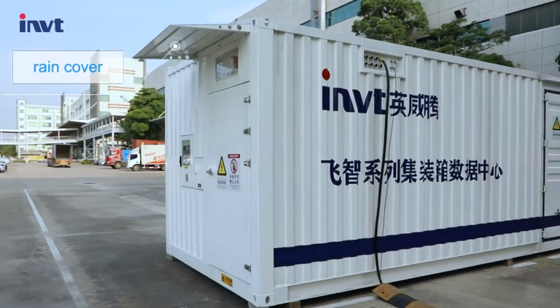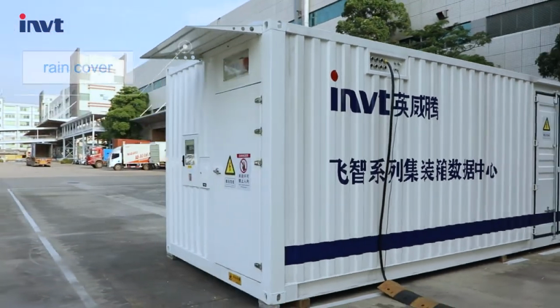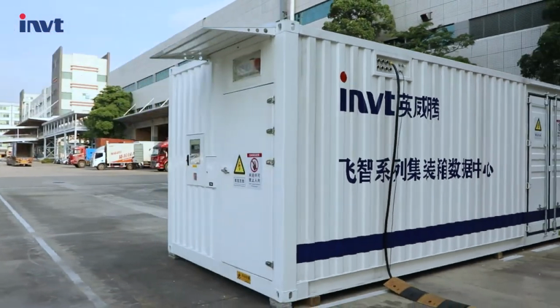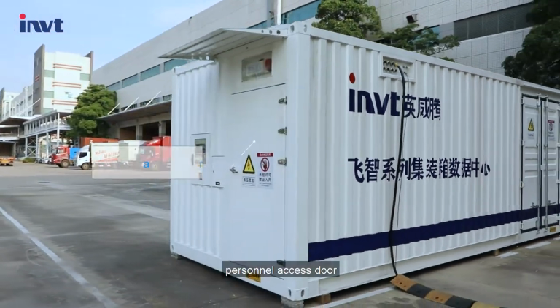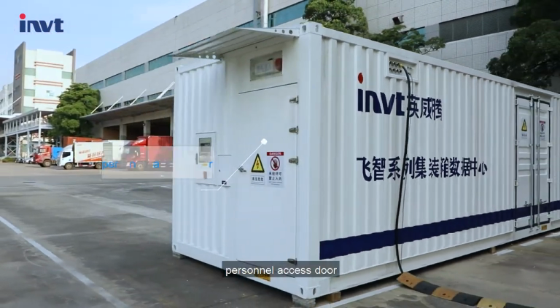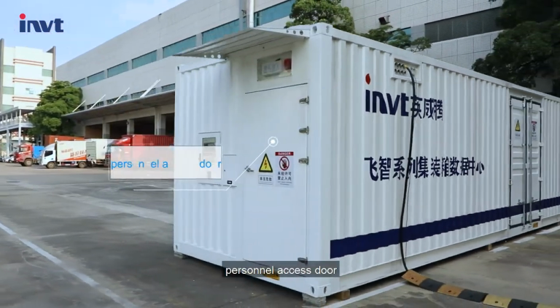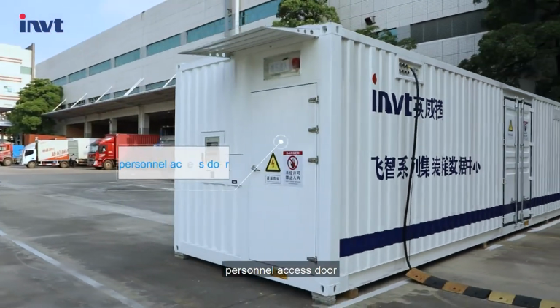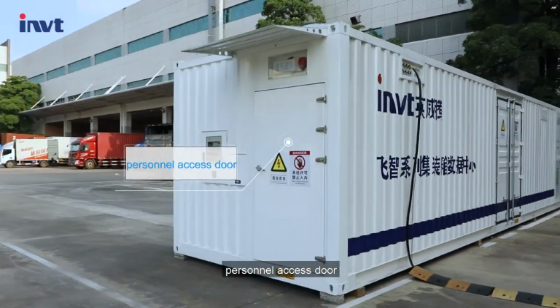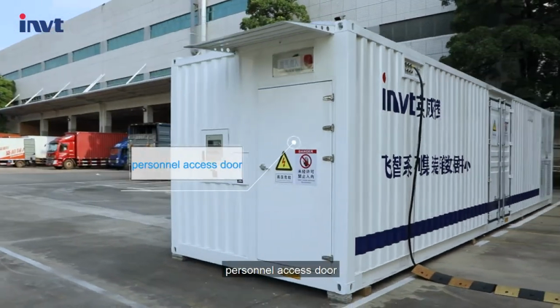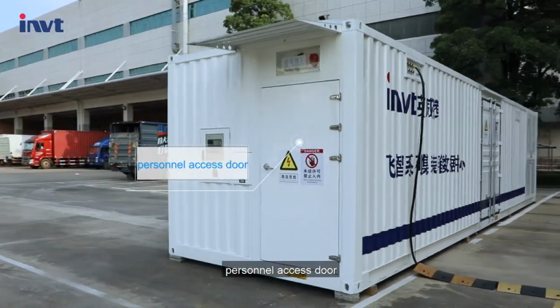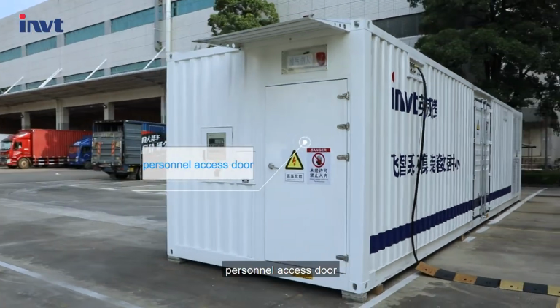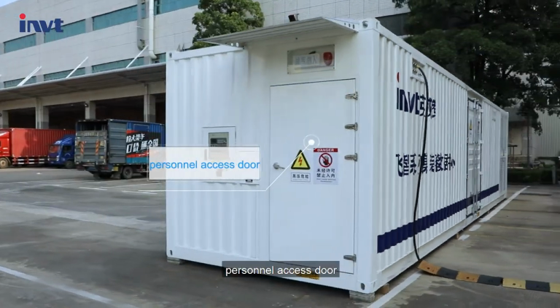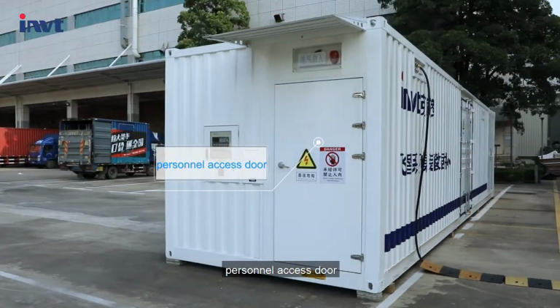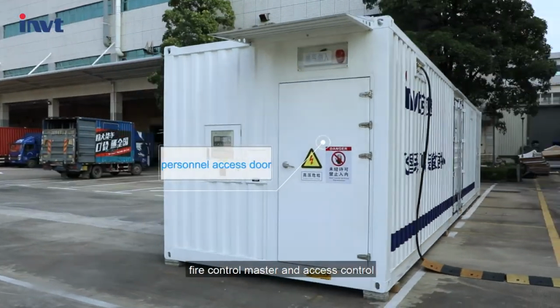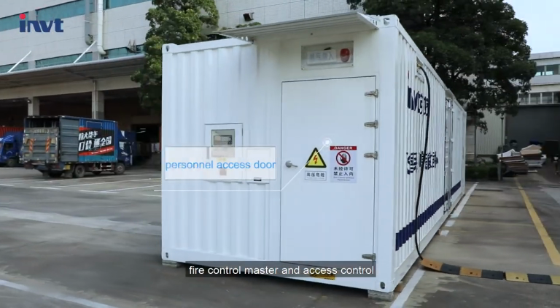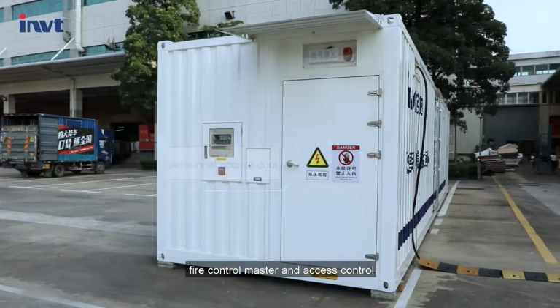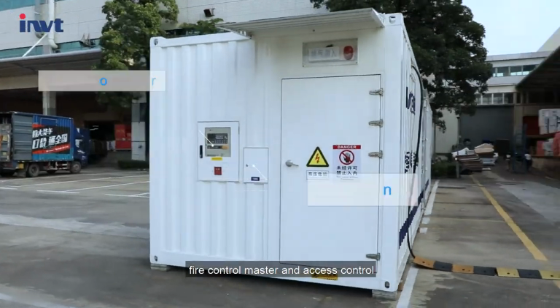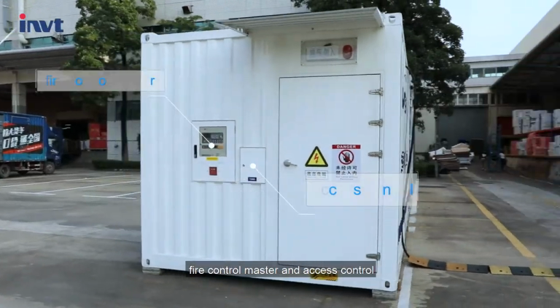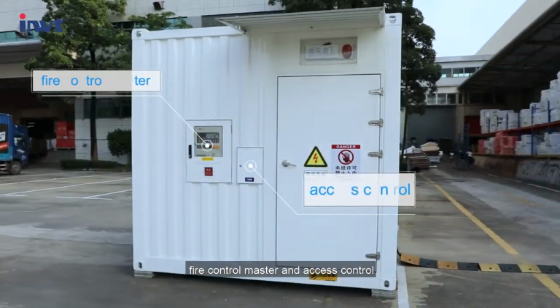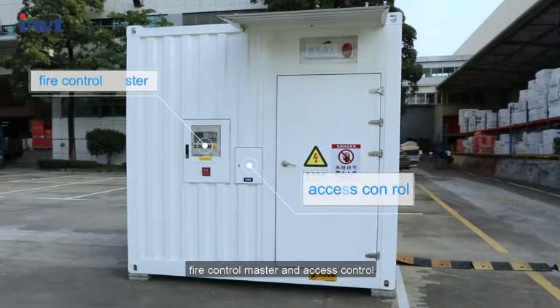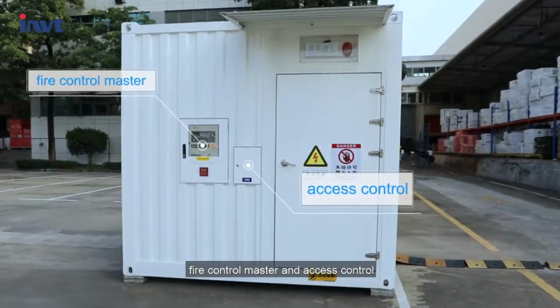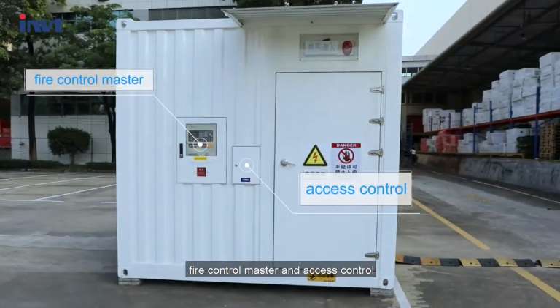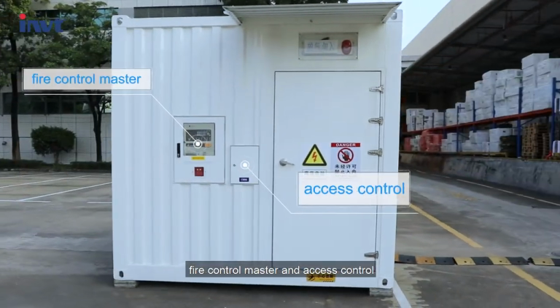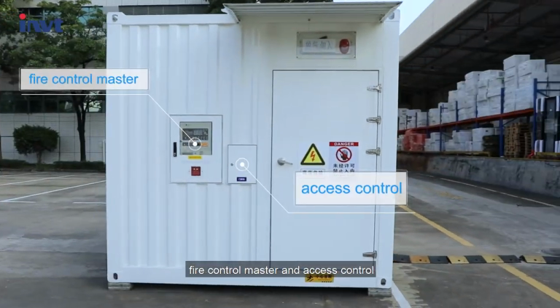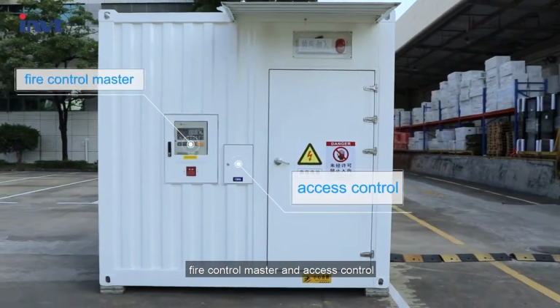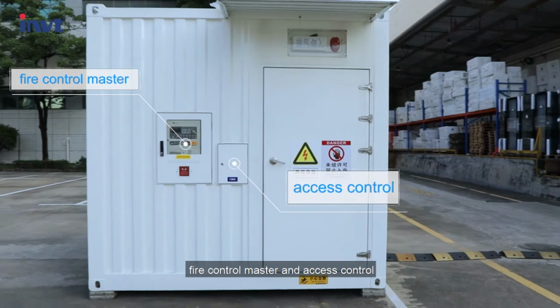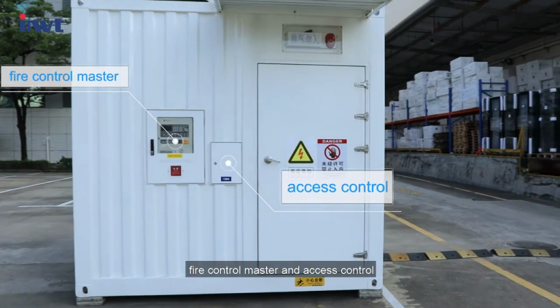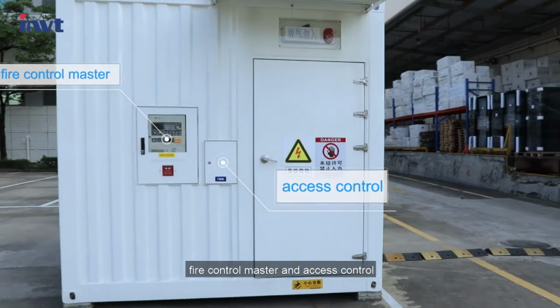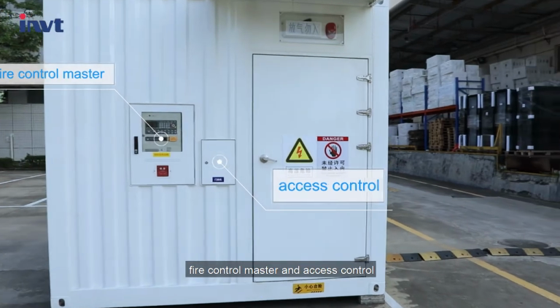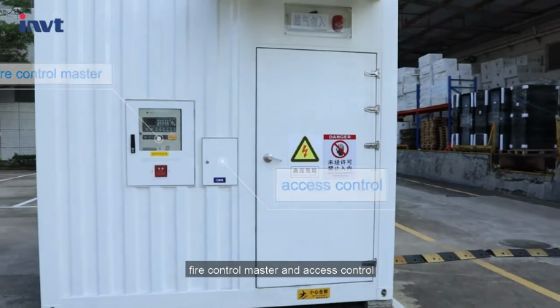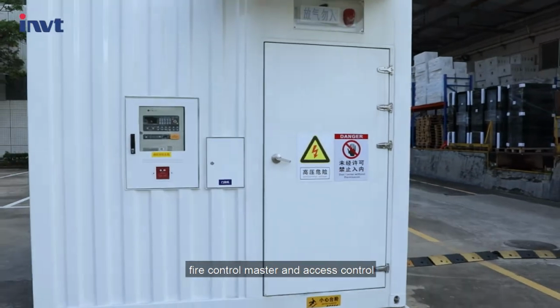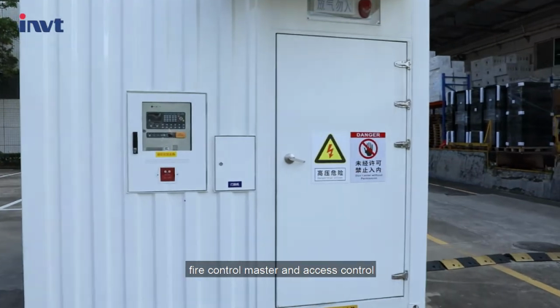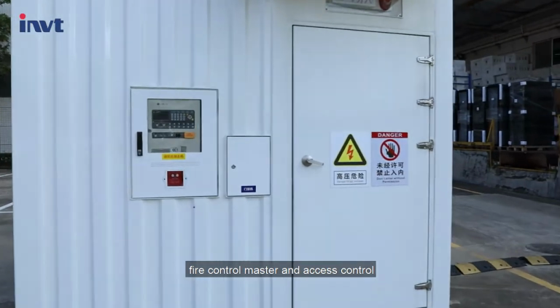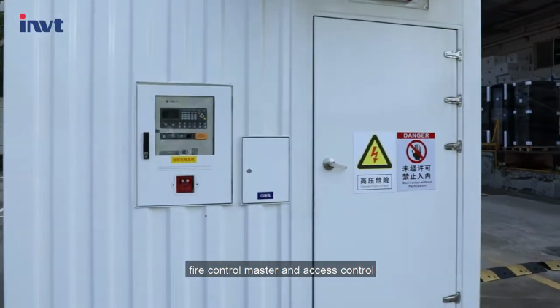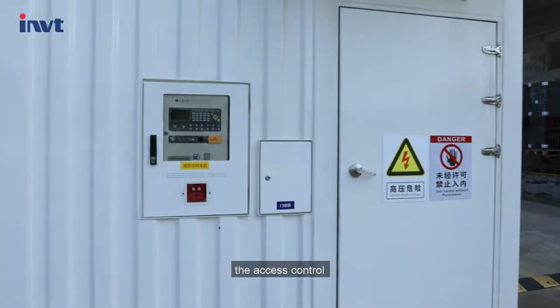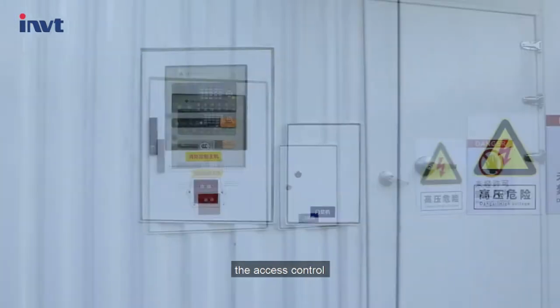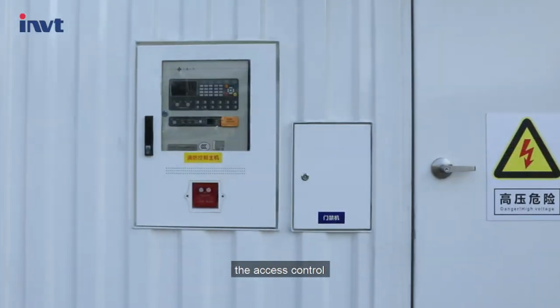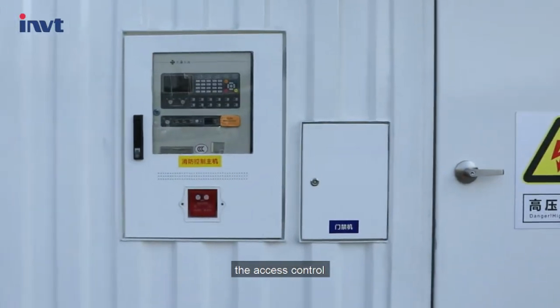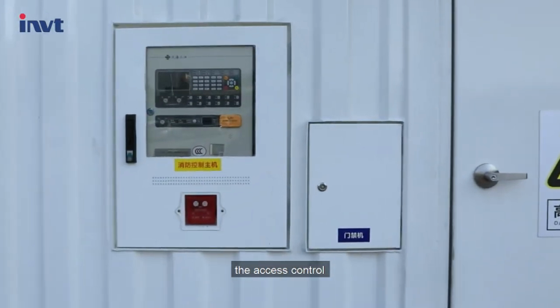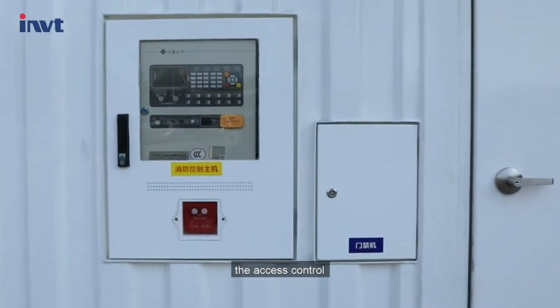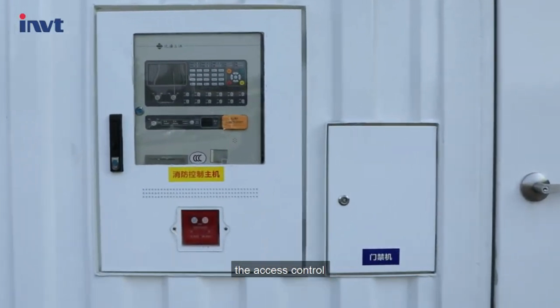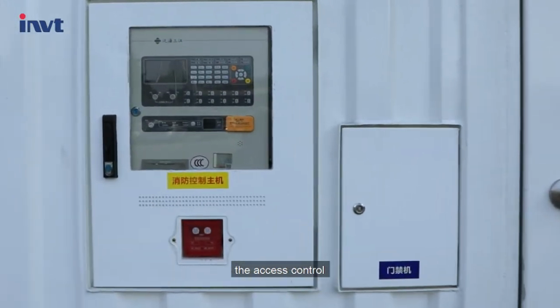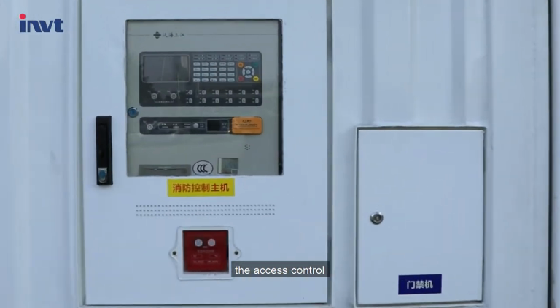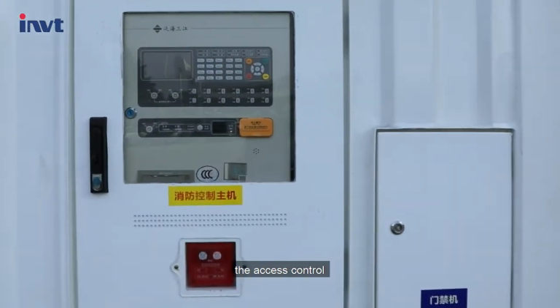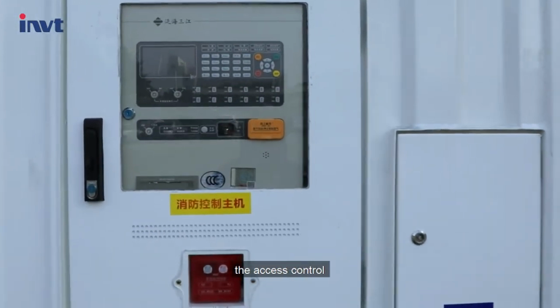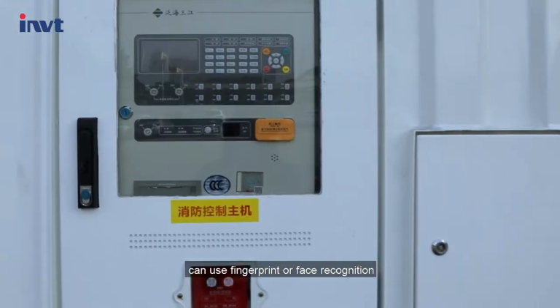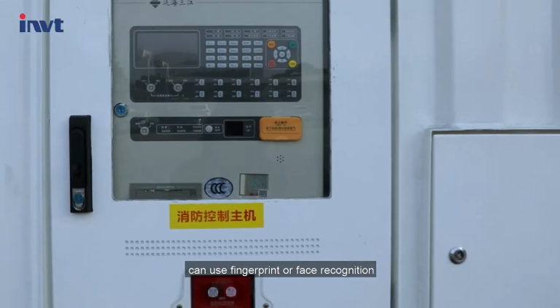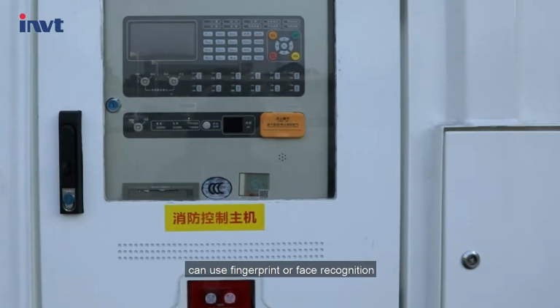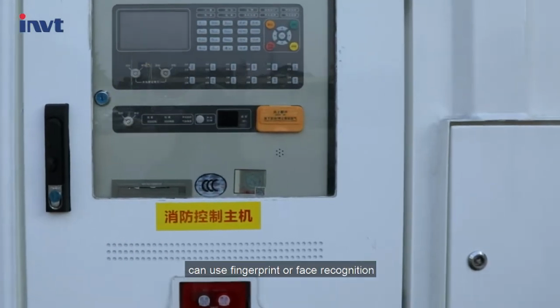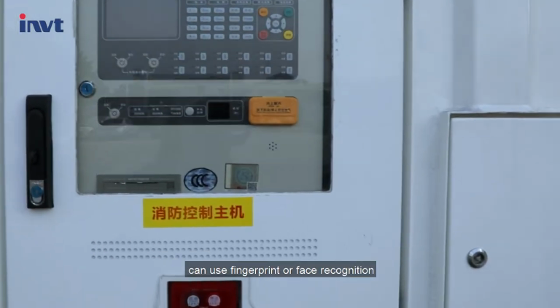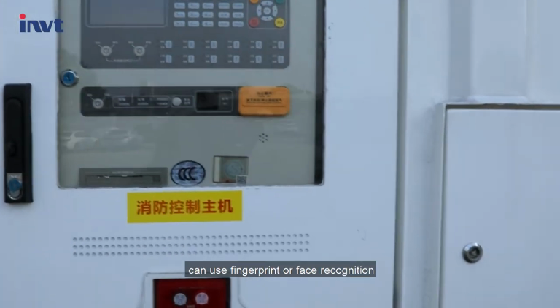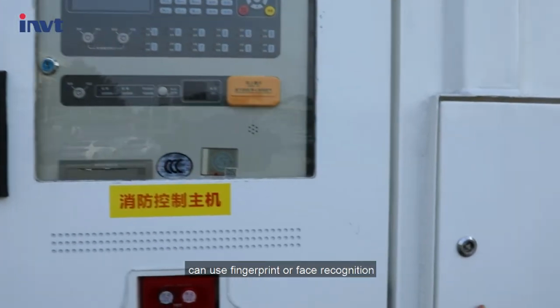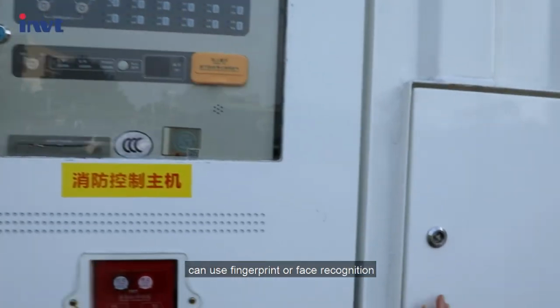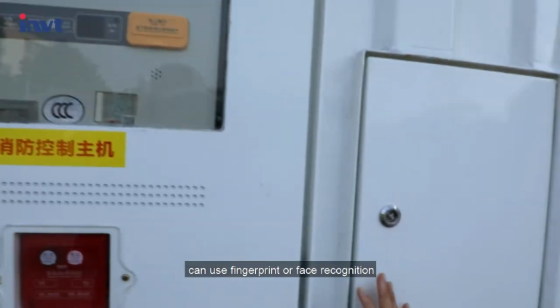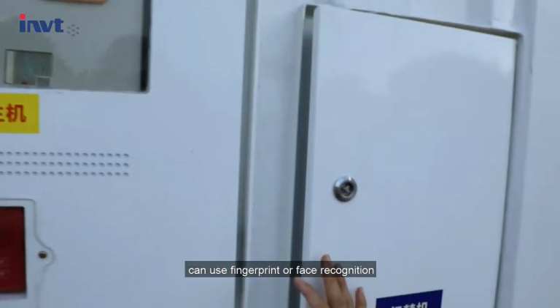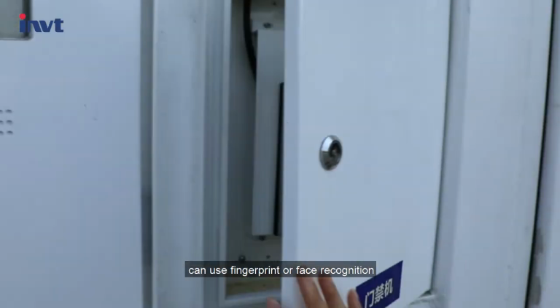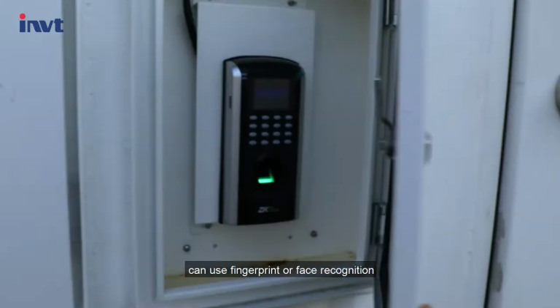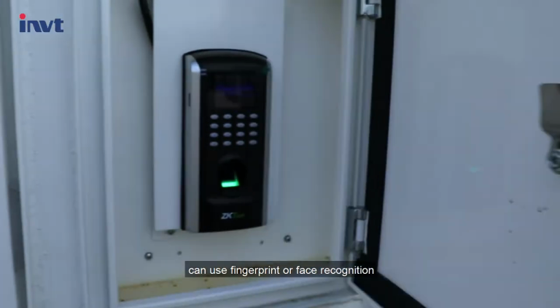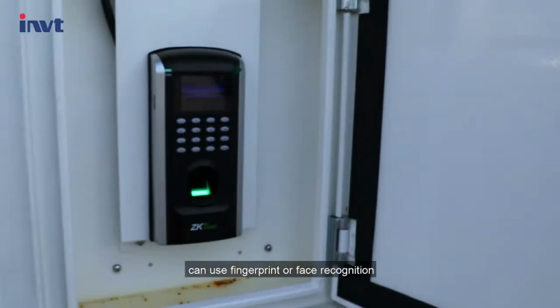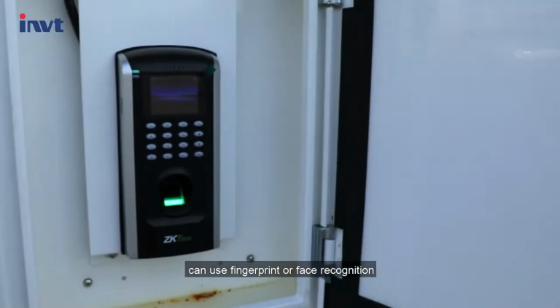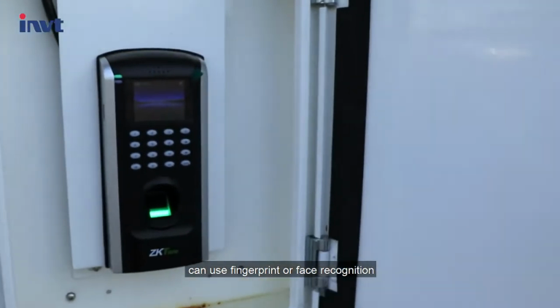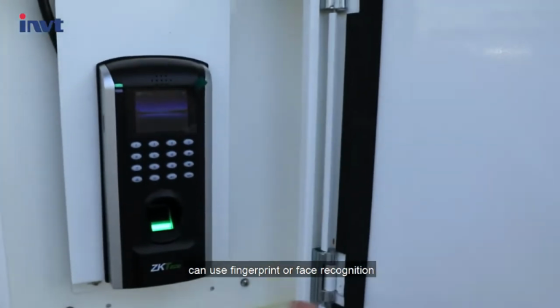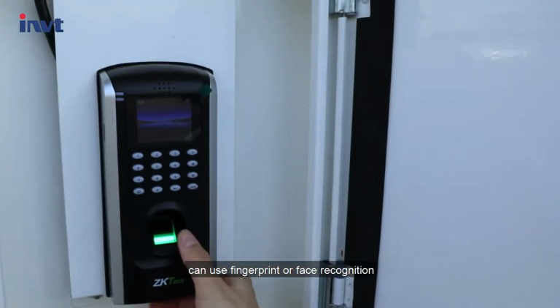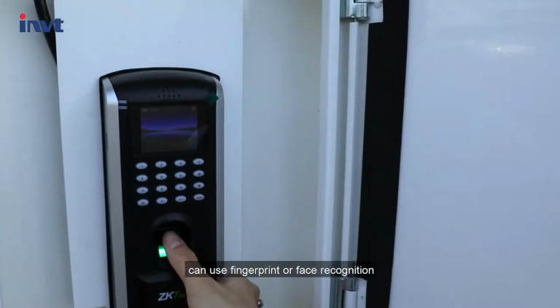There is also a personnel access door, fire control master, and access control. The access control can use fingerprint or face recognition.